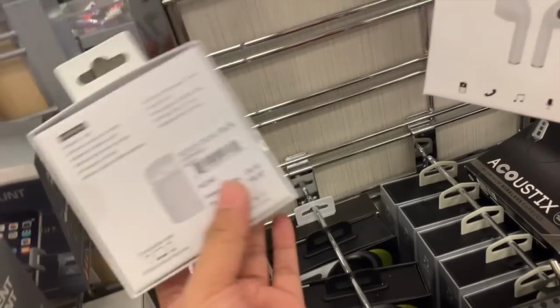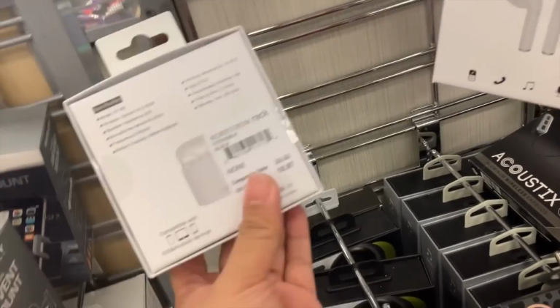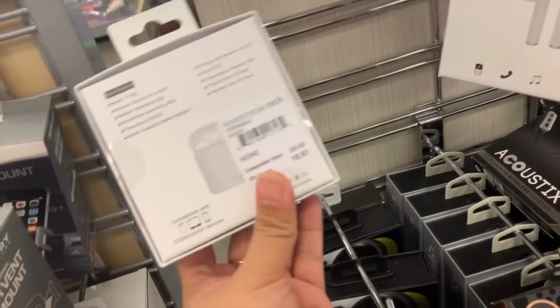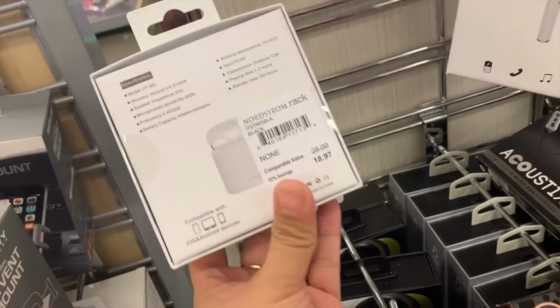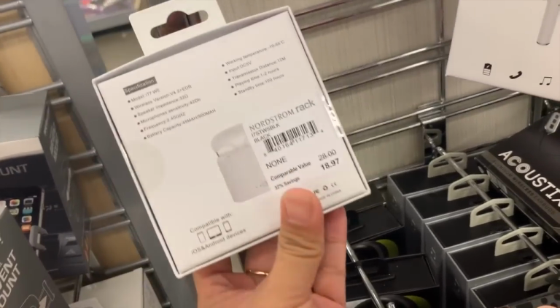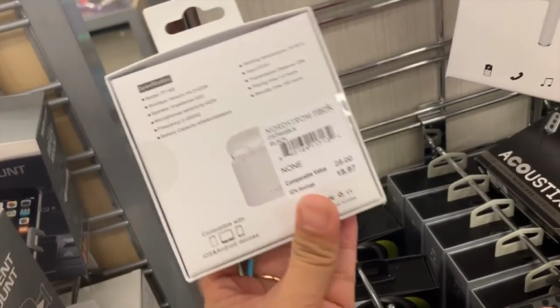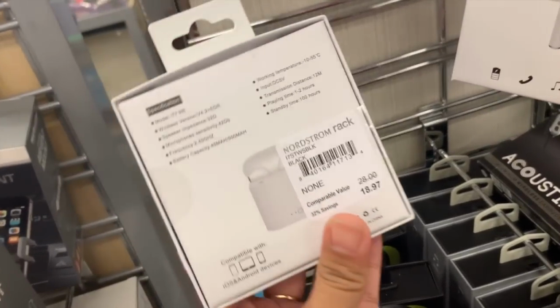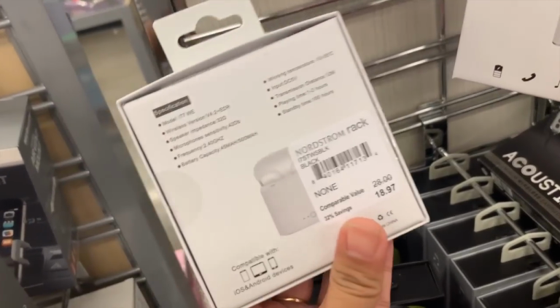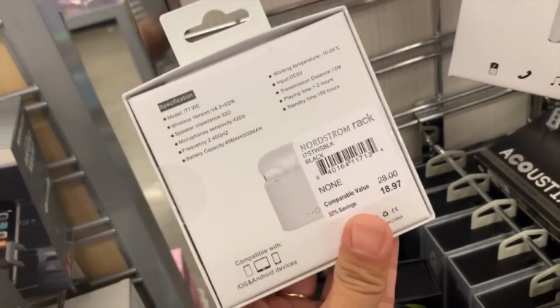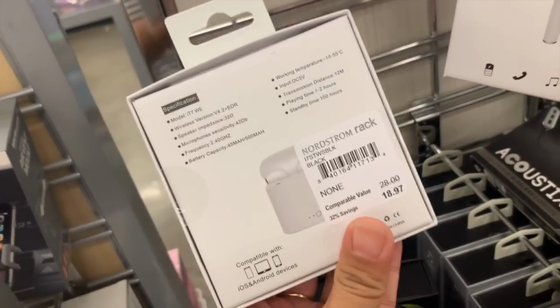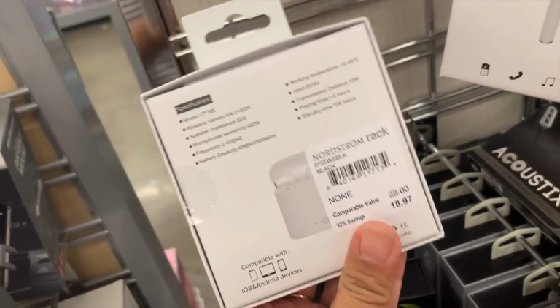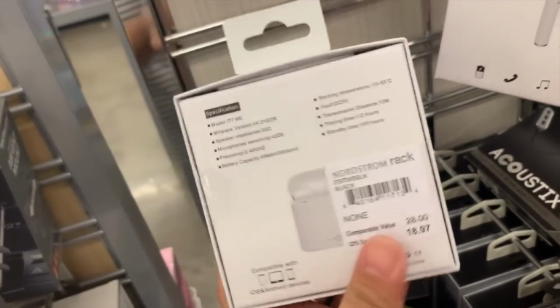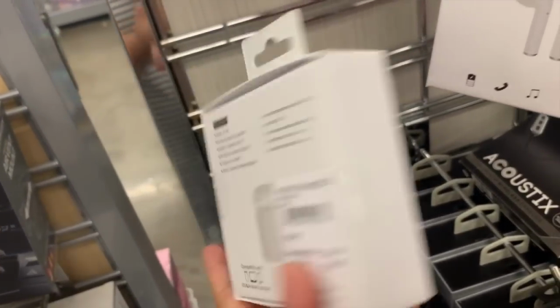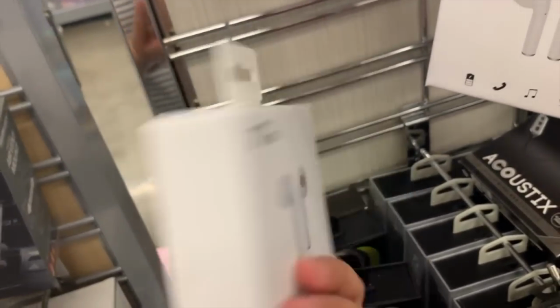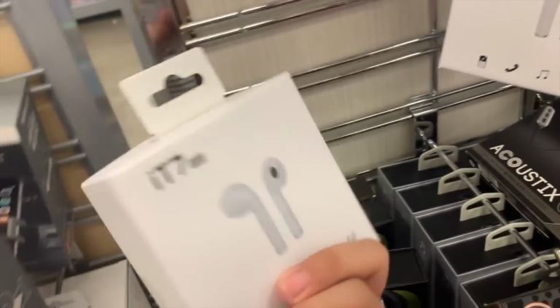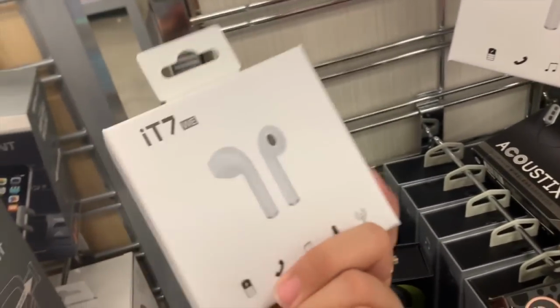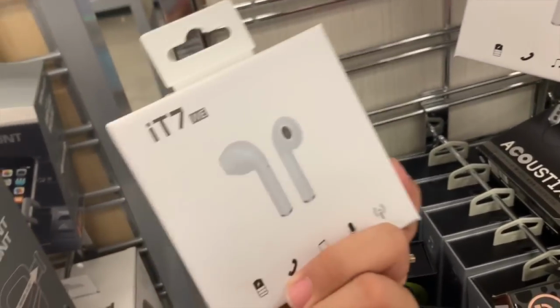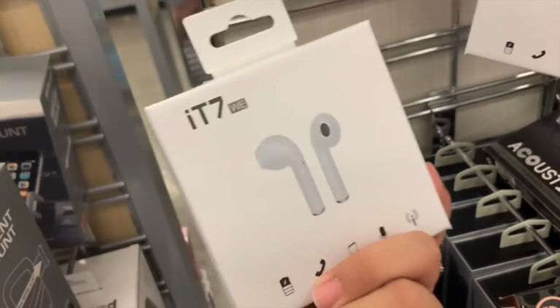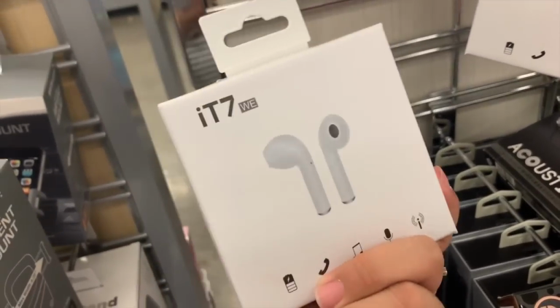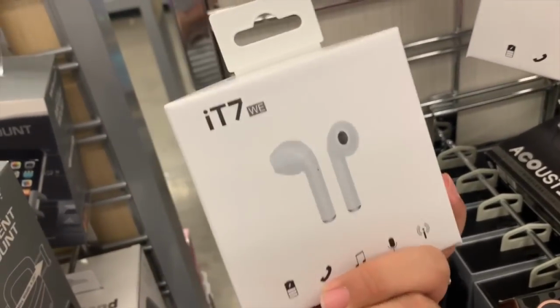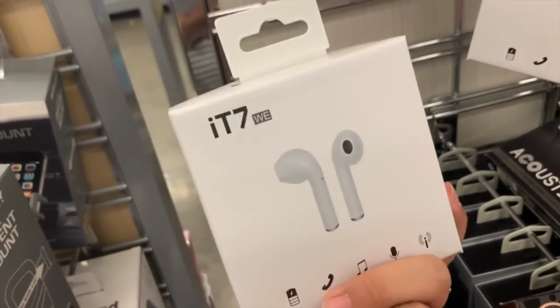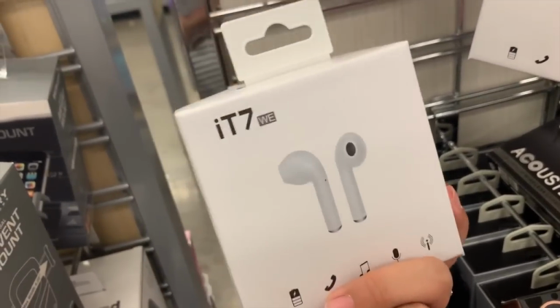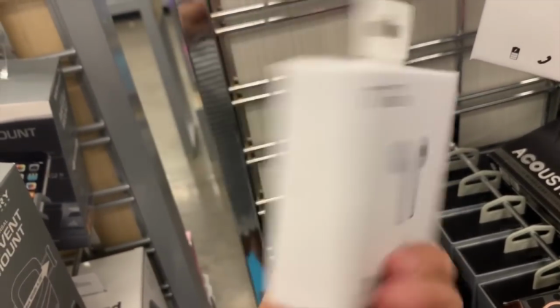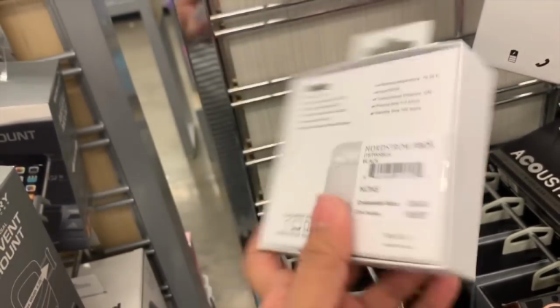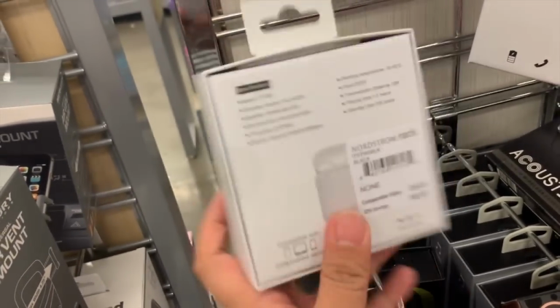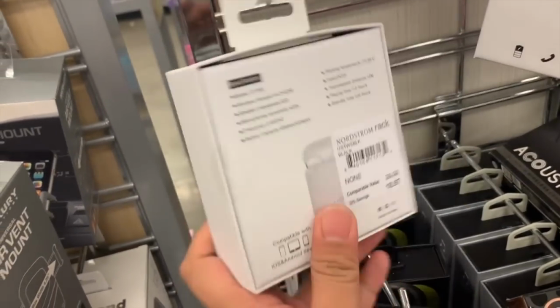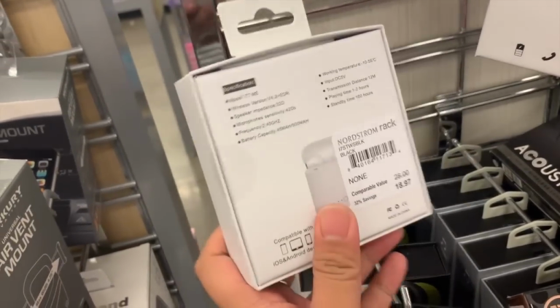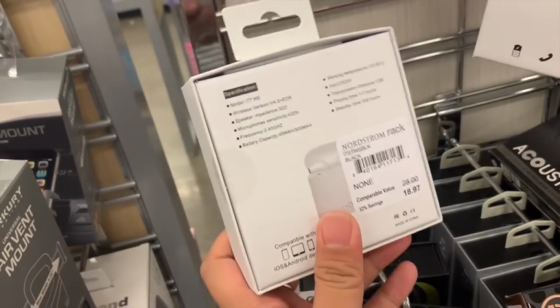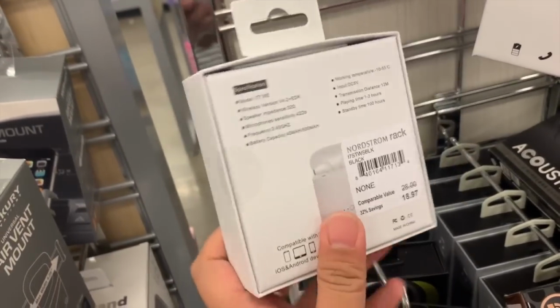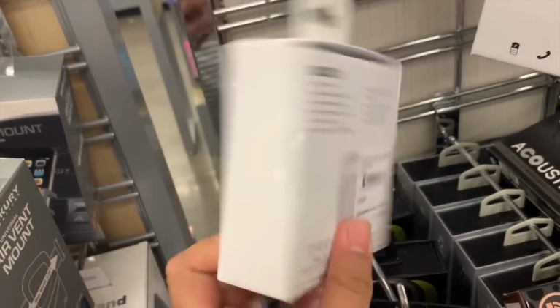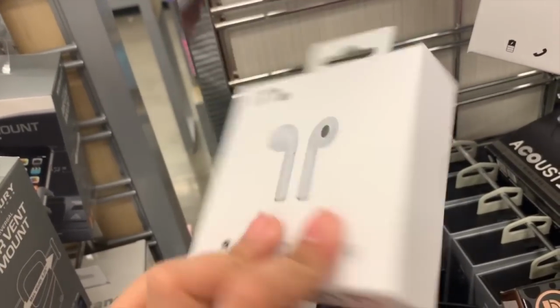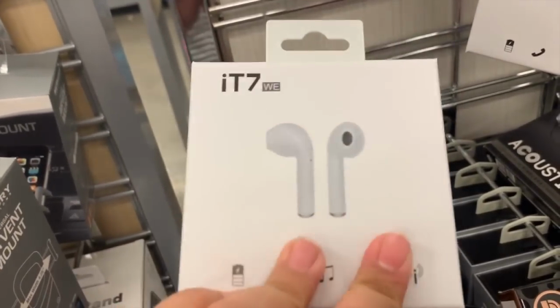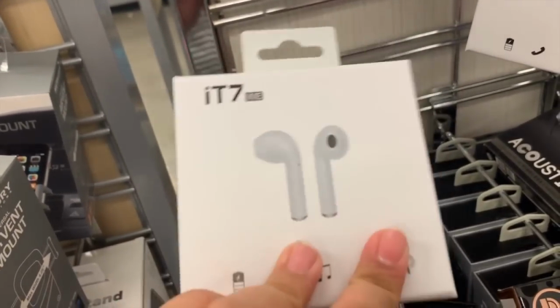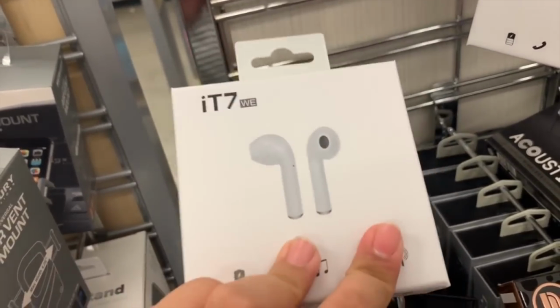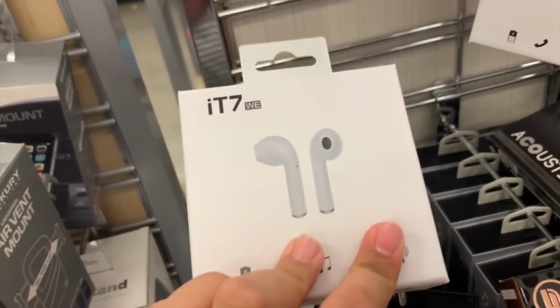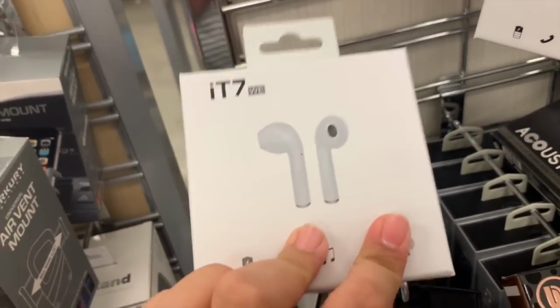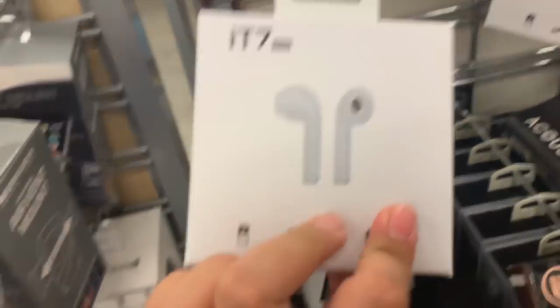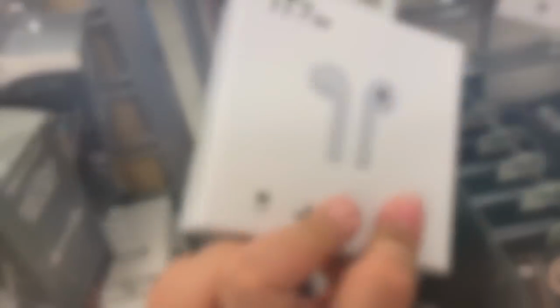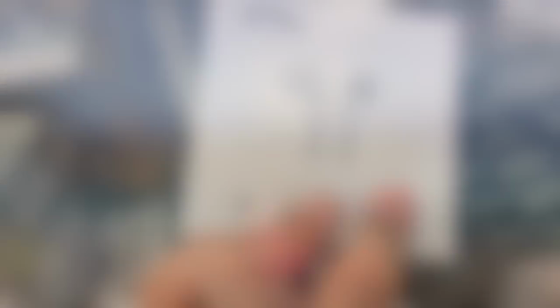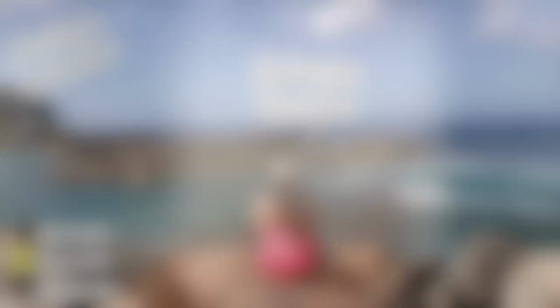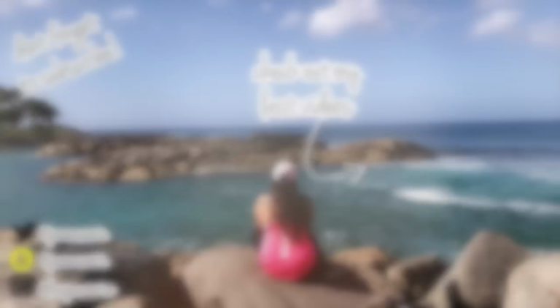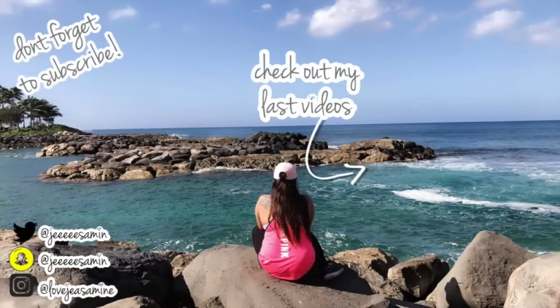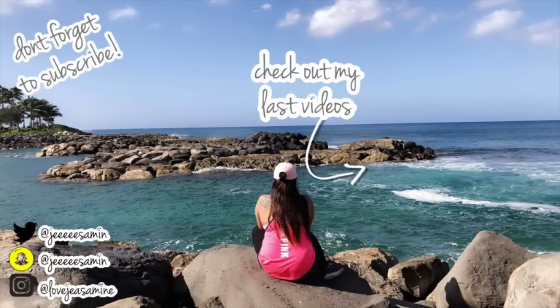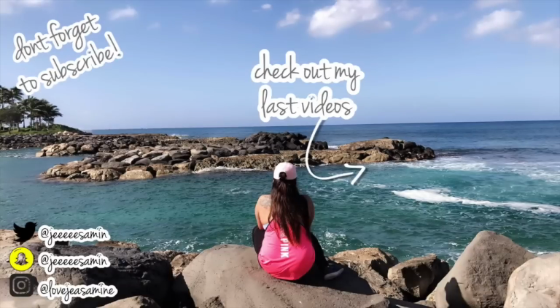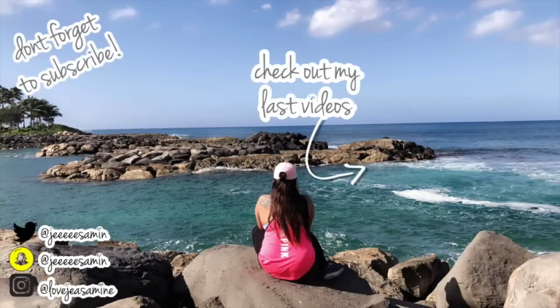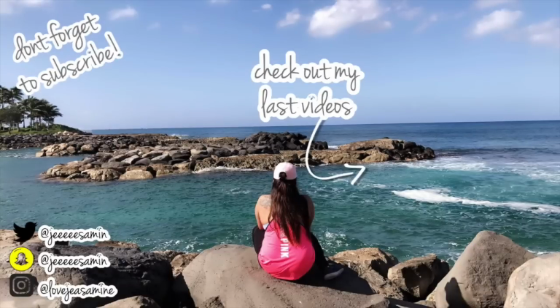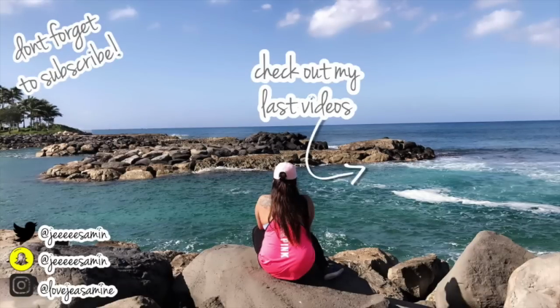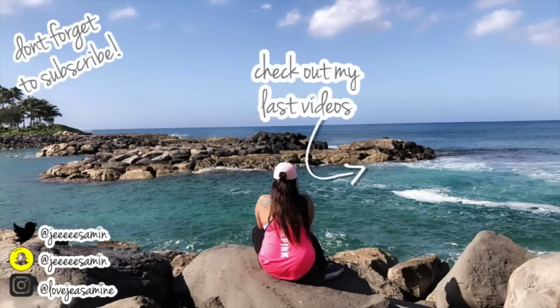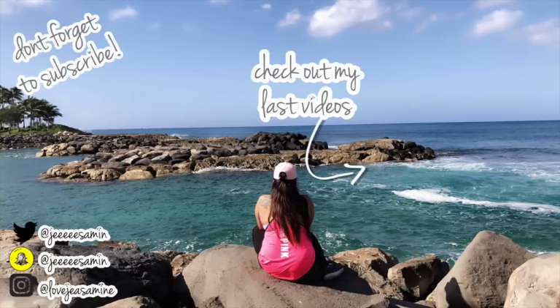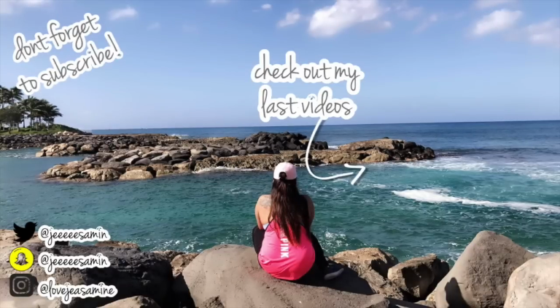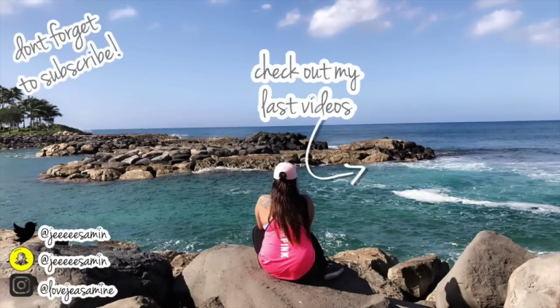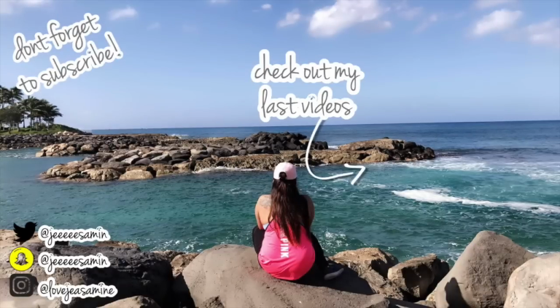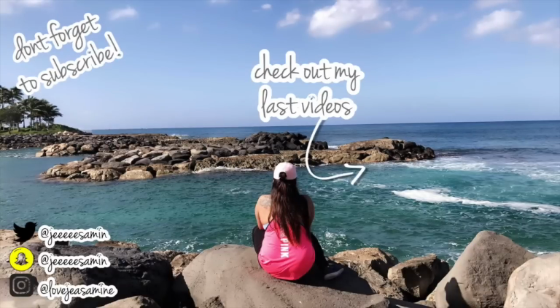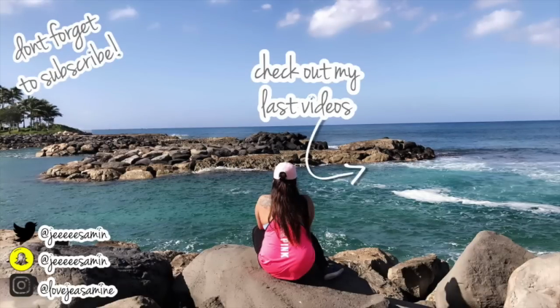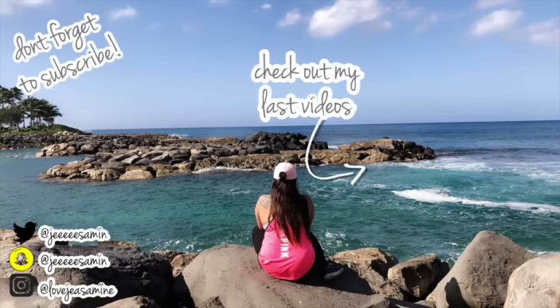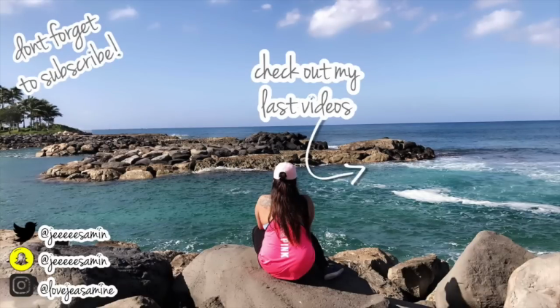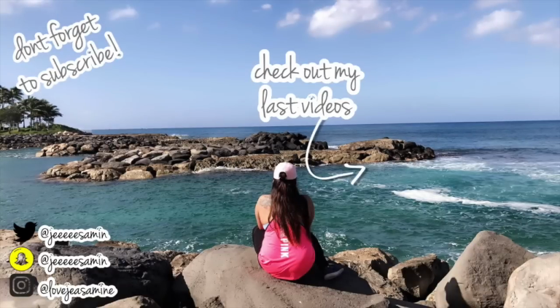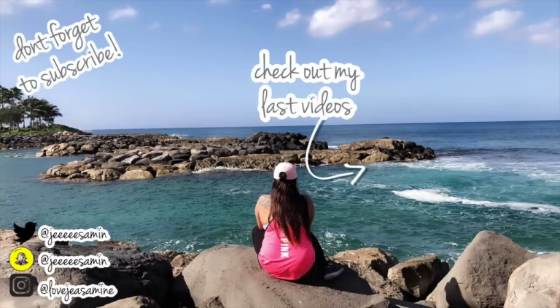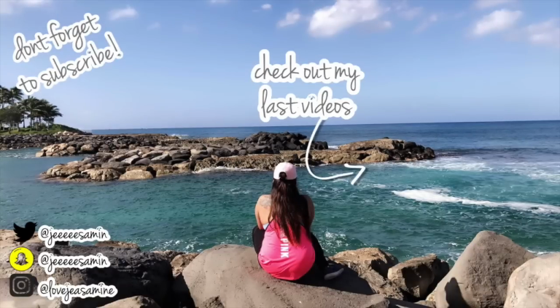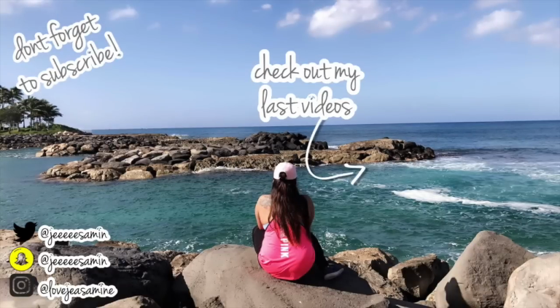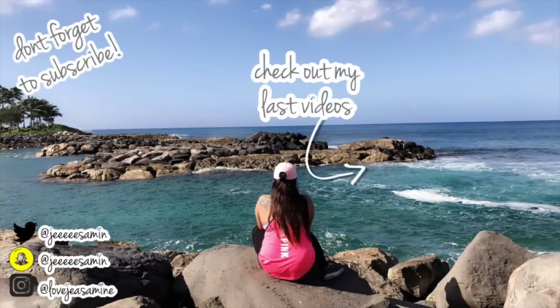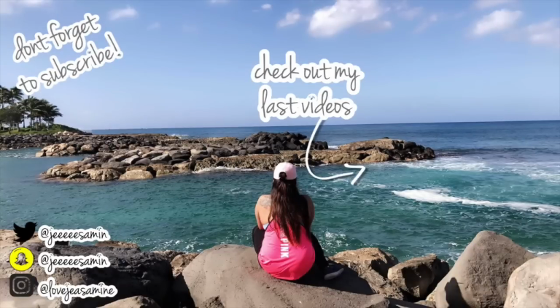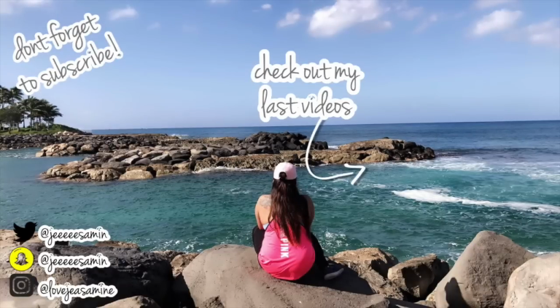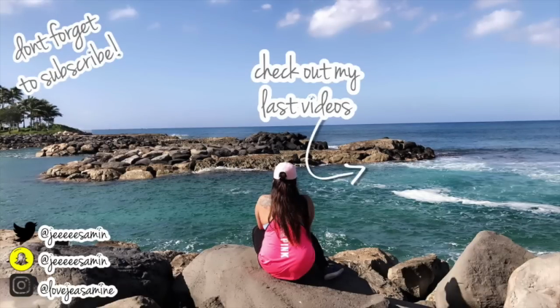Oh my god, they're selling fake AirPods here for $20! I can't believe this — TJ Maxx, save your explanation!